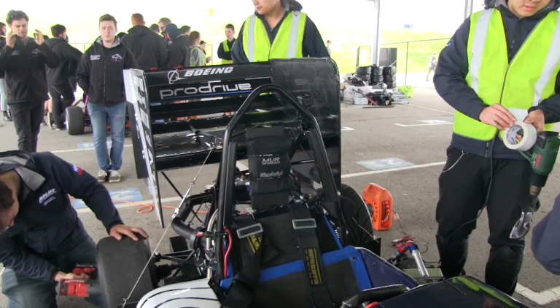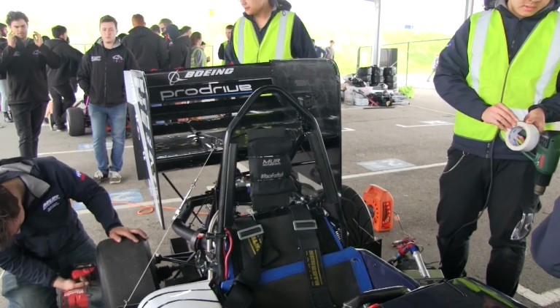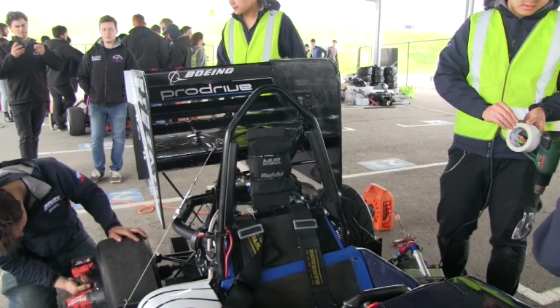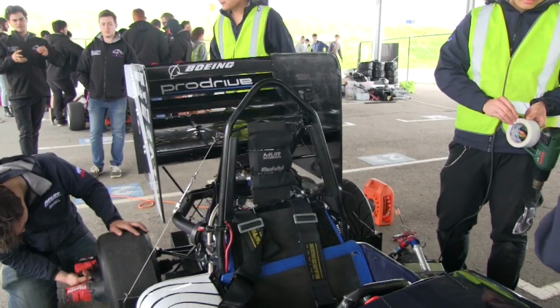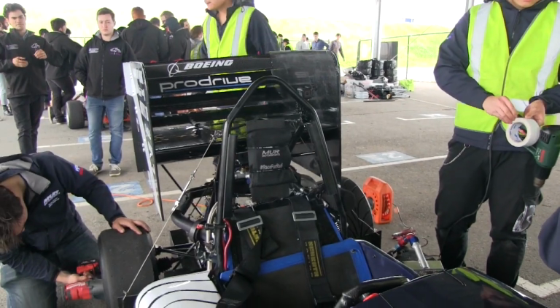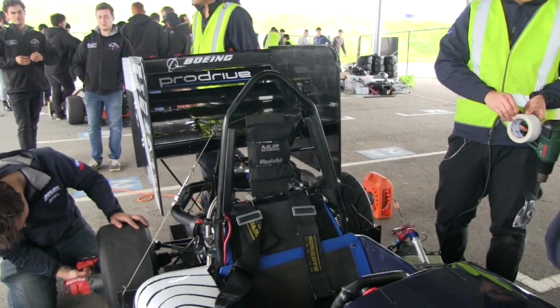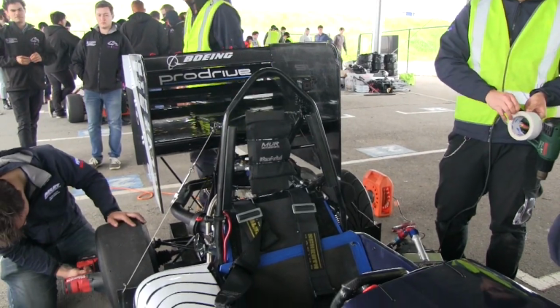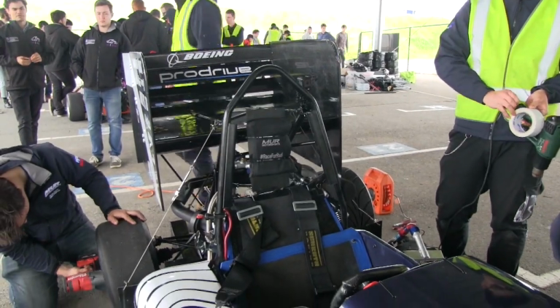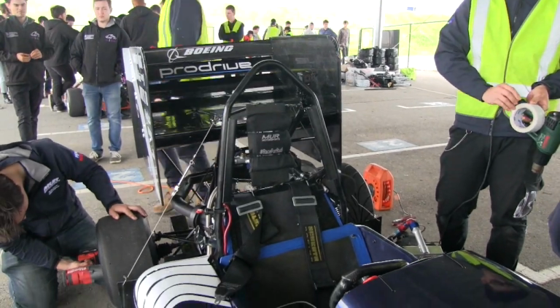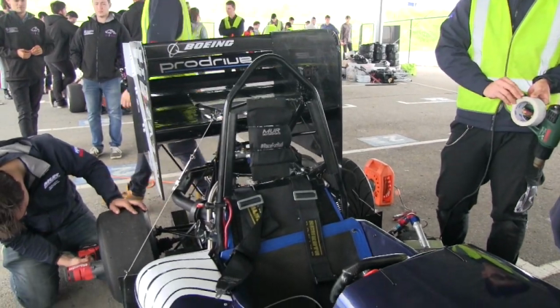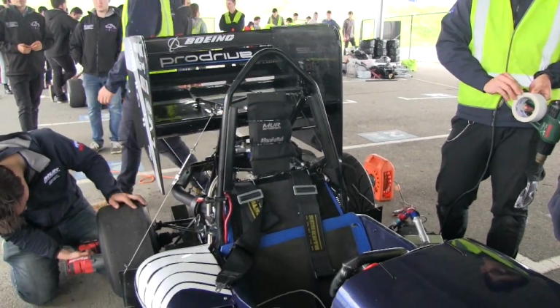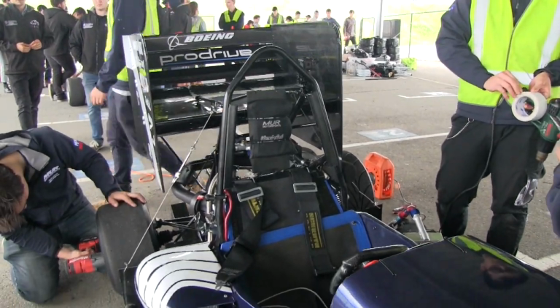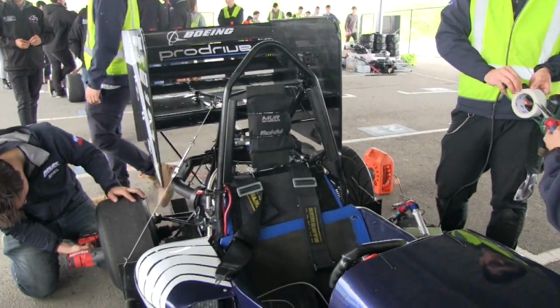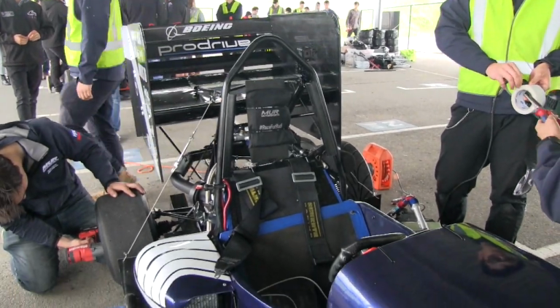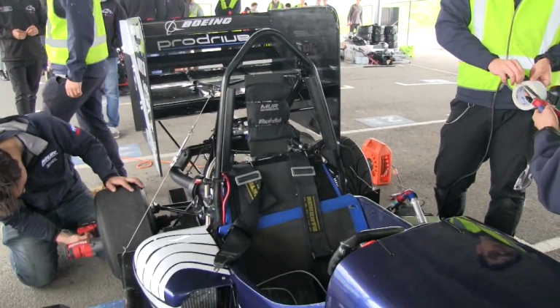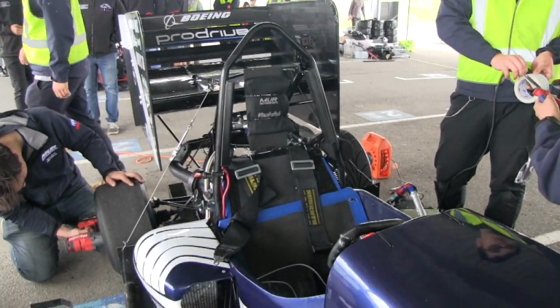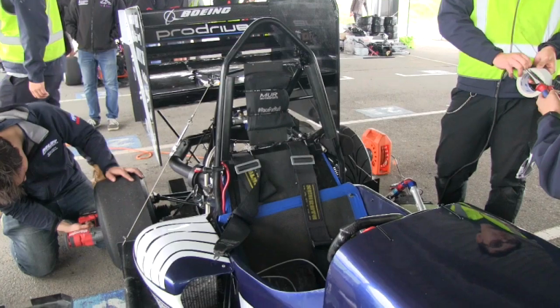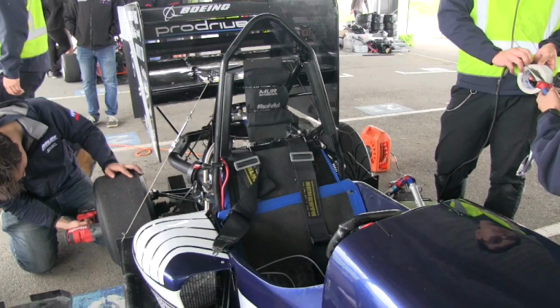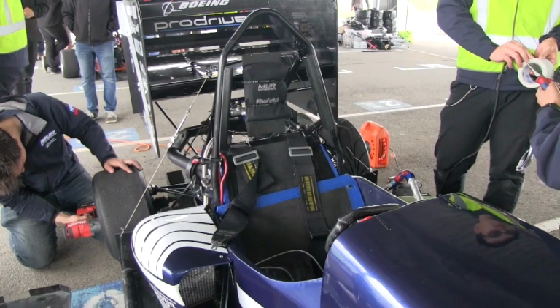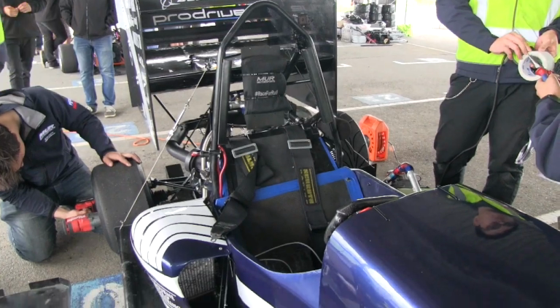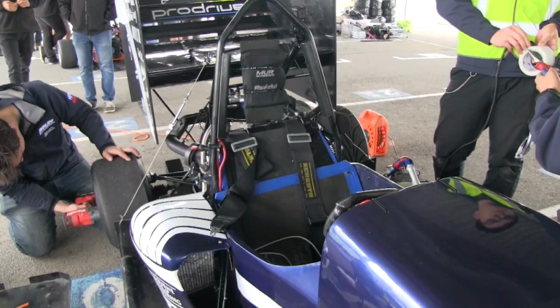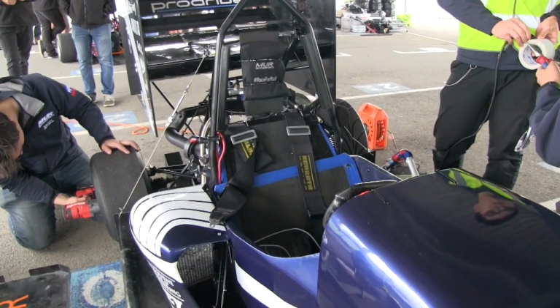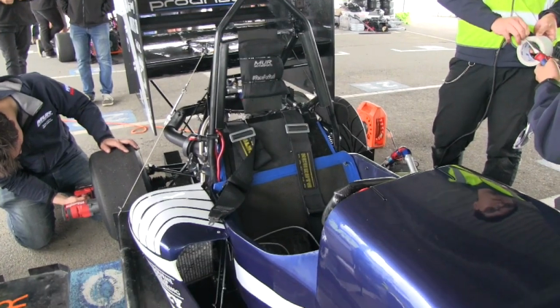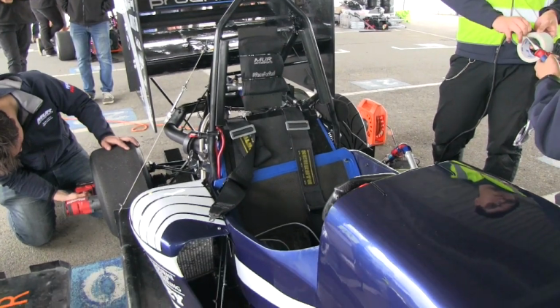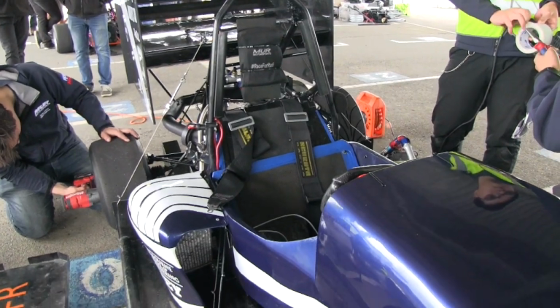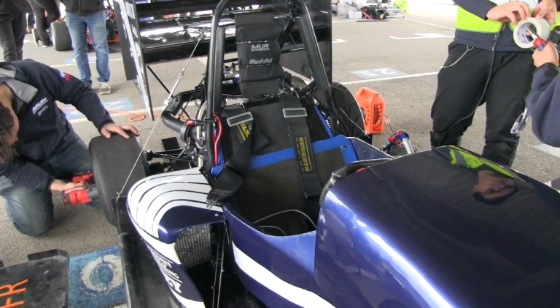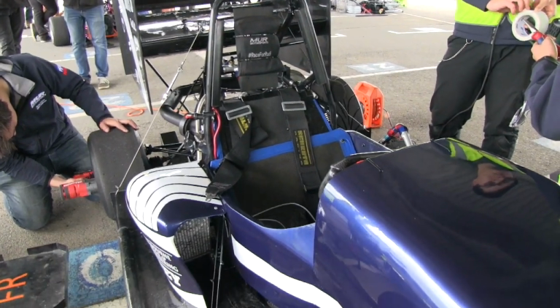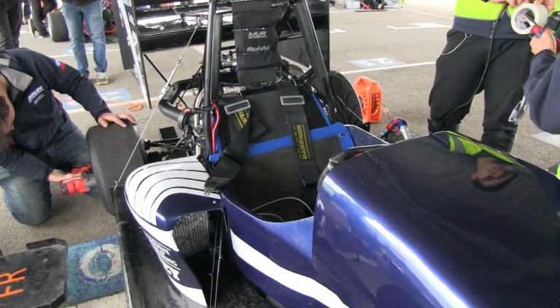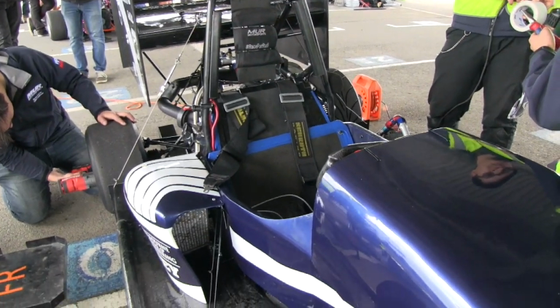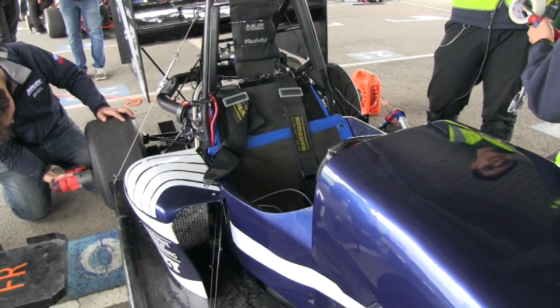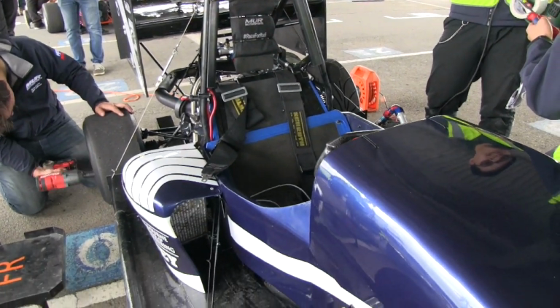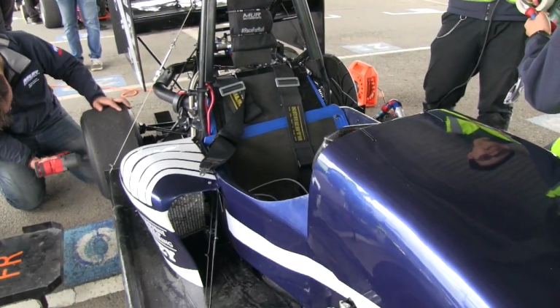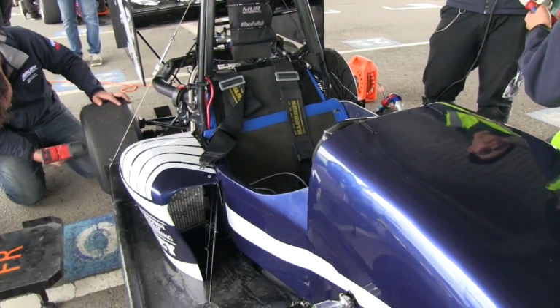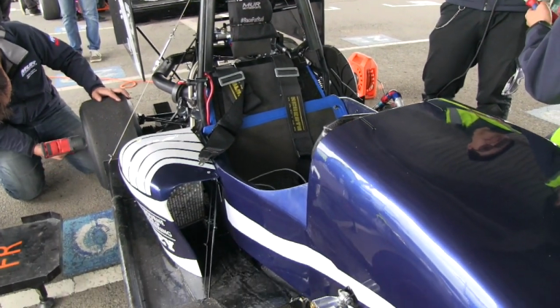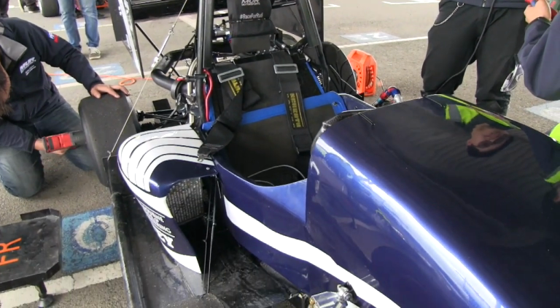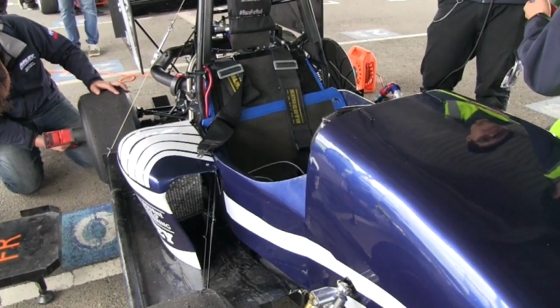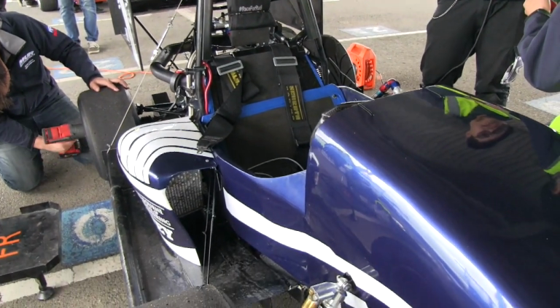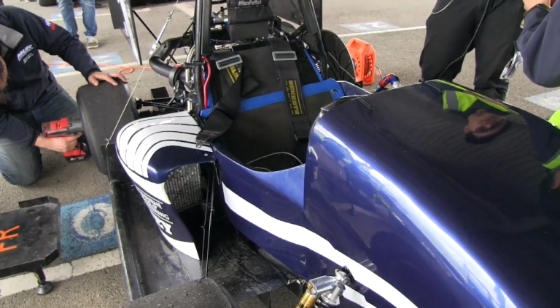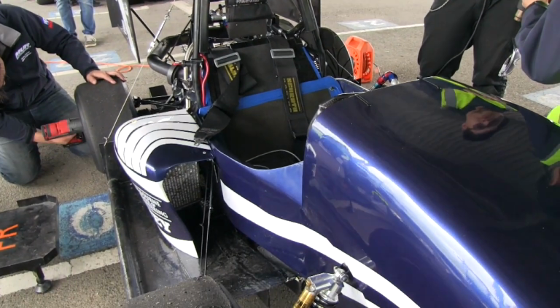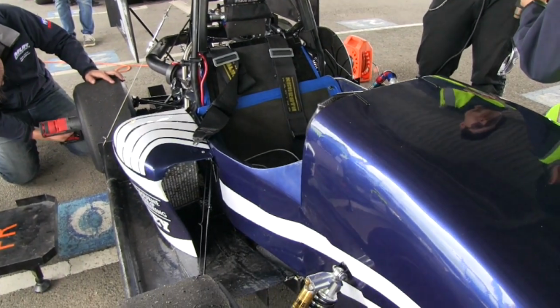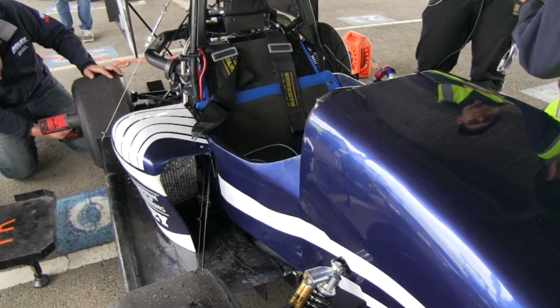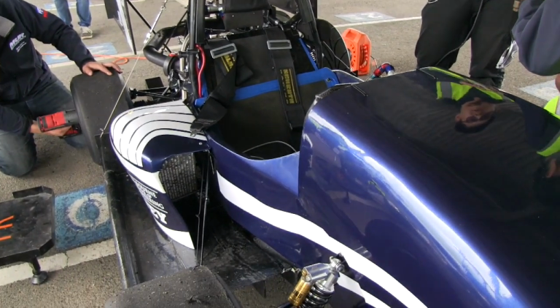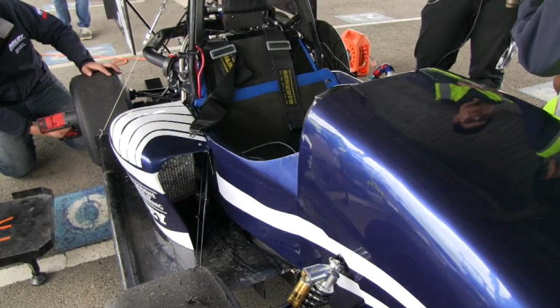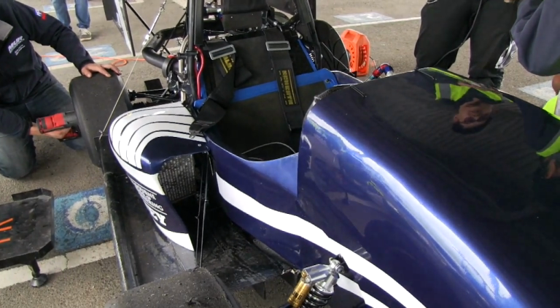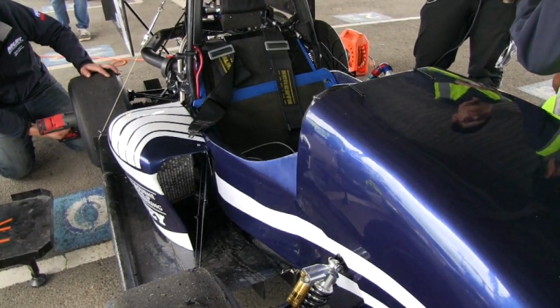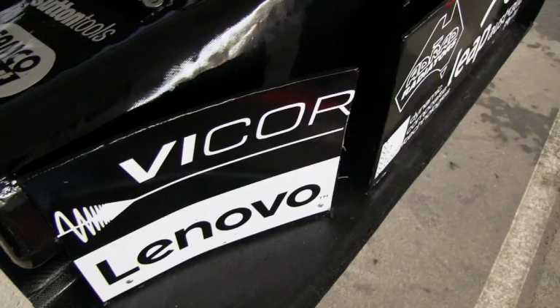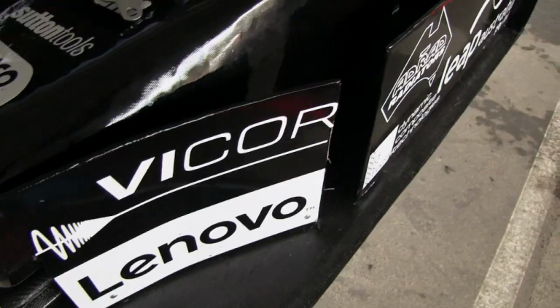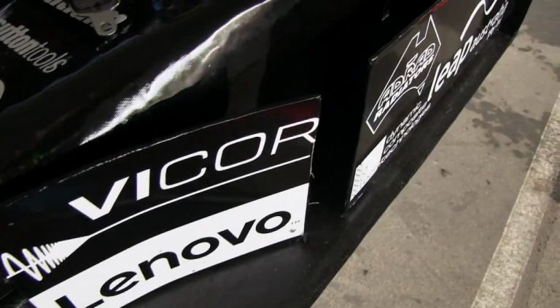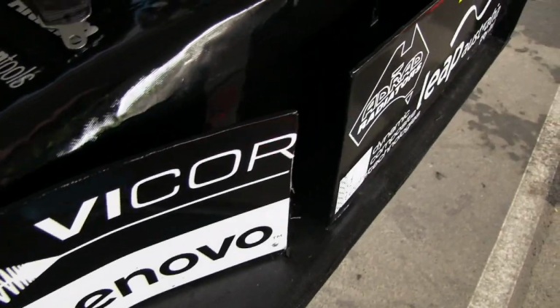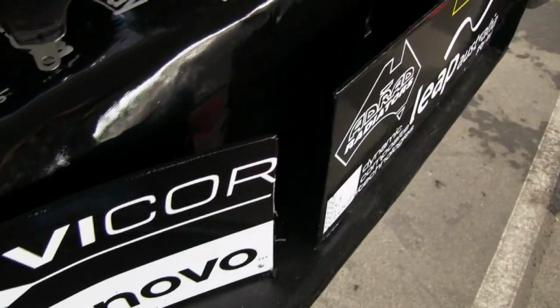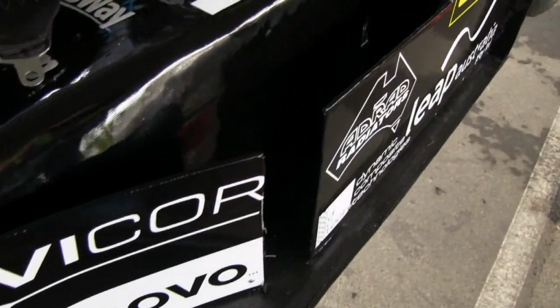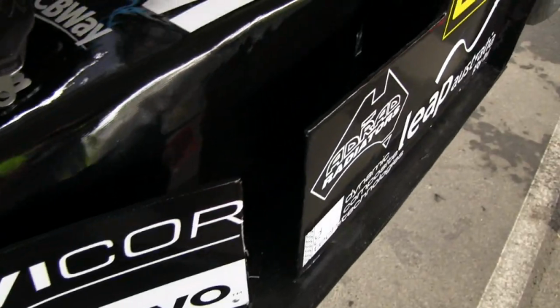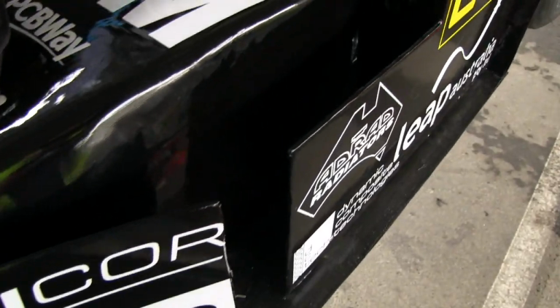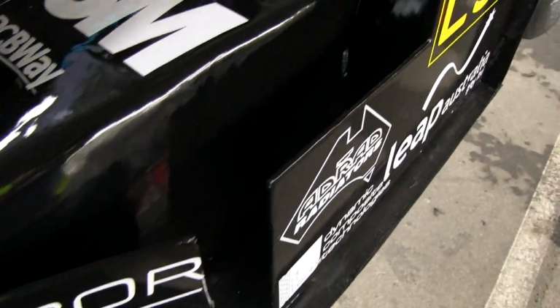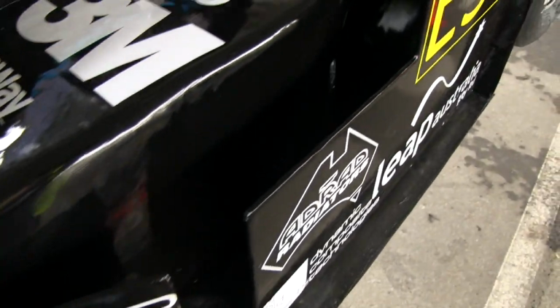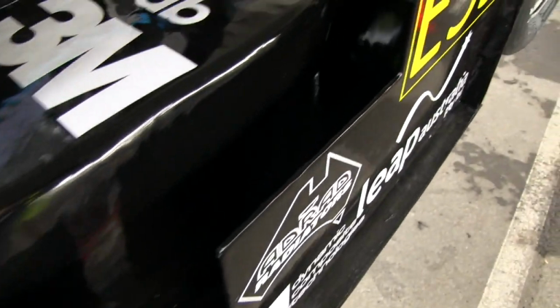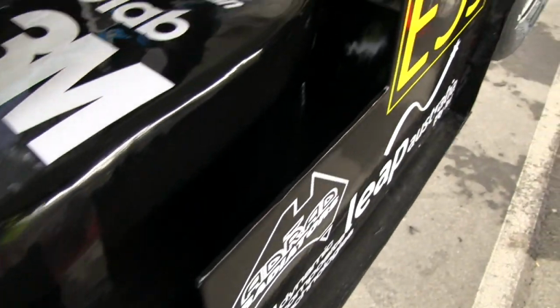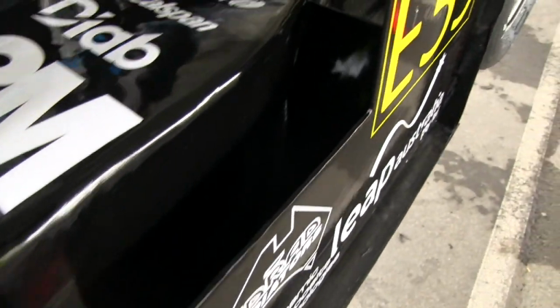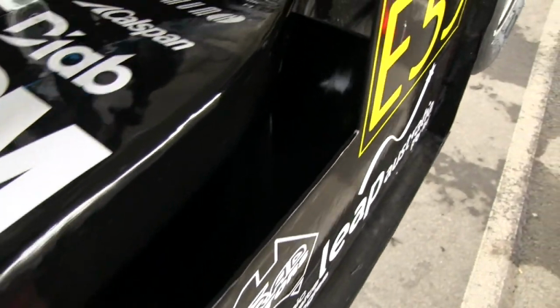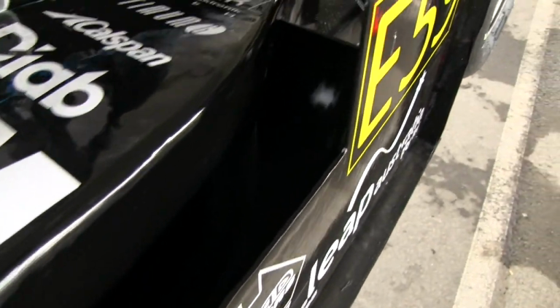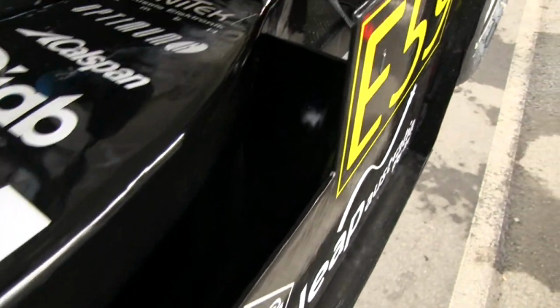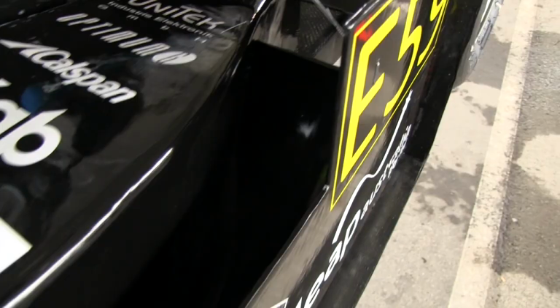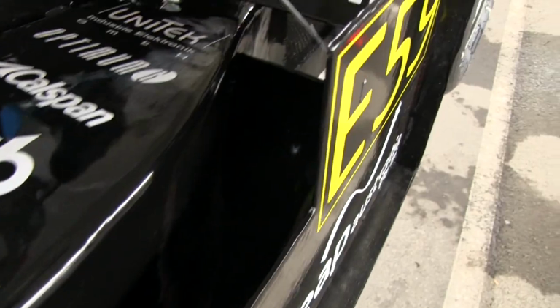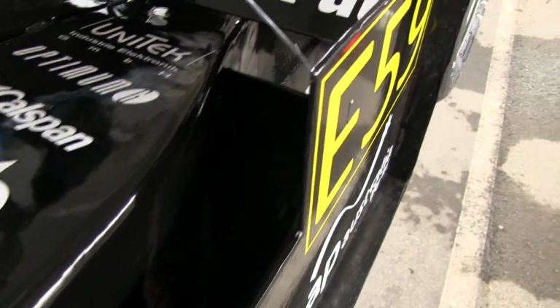Static competition kicks off this Friday with the cars hitting the Calder Park circuit on Saturday with the skid pan and acceleration tests.